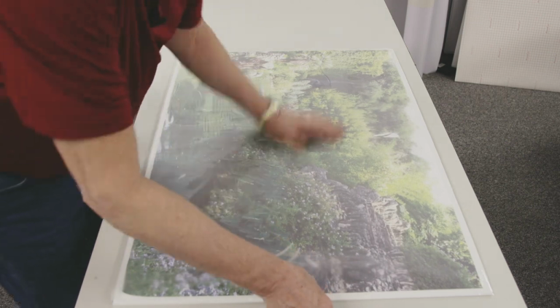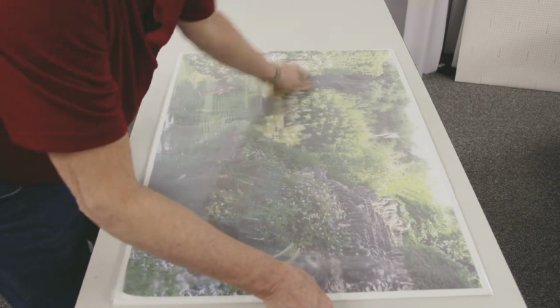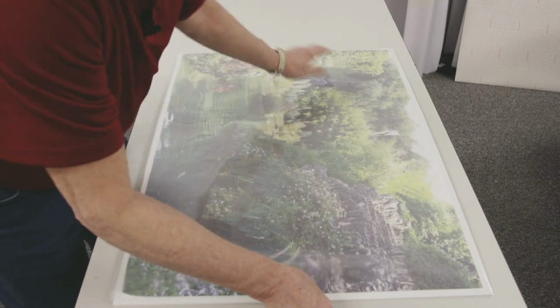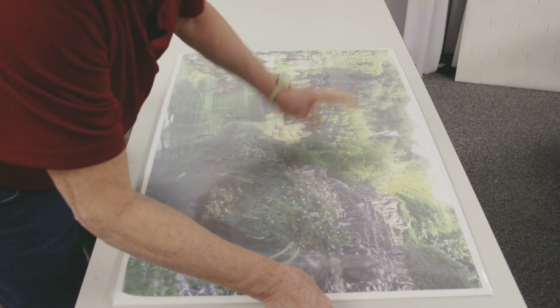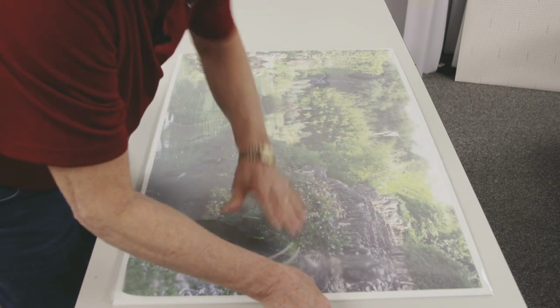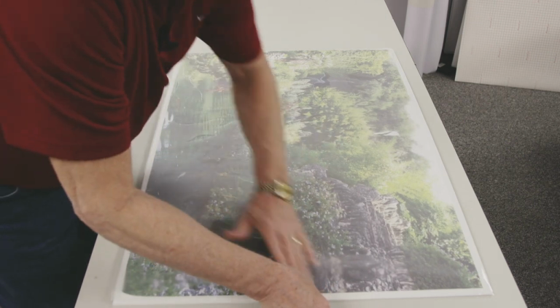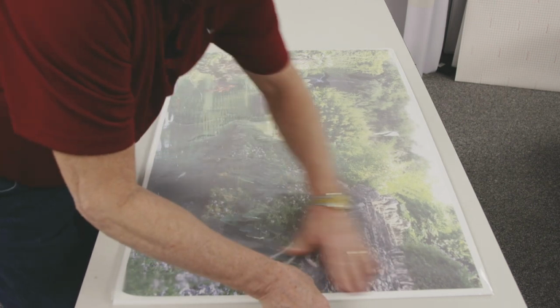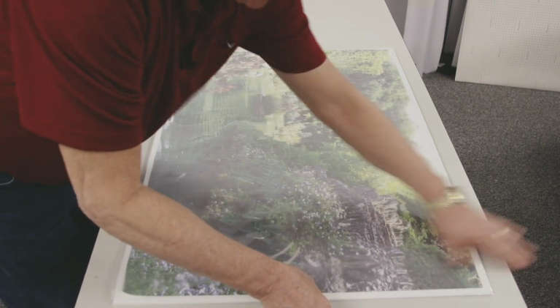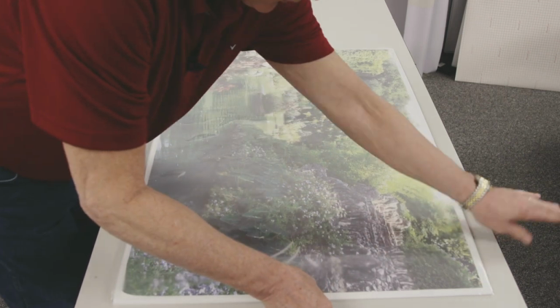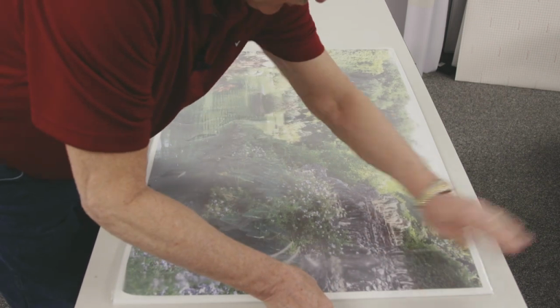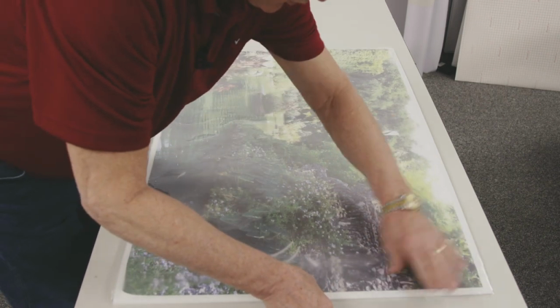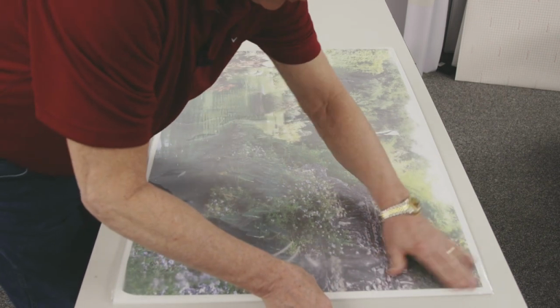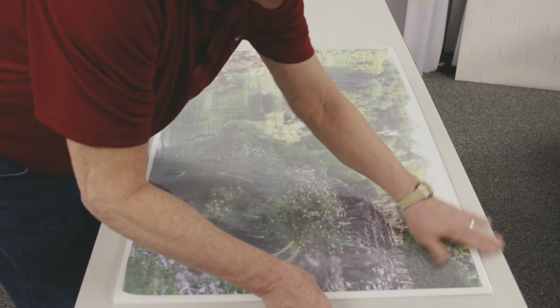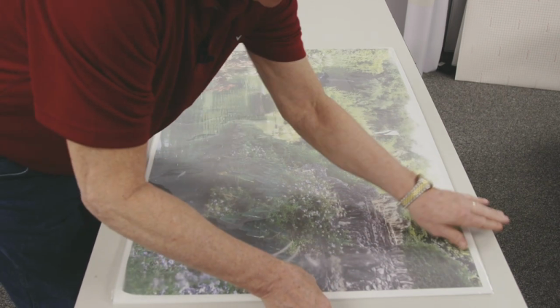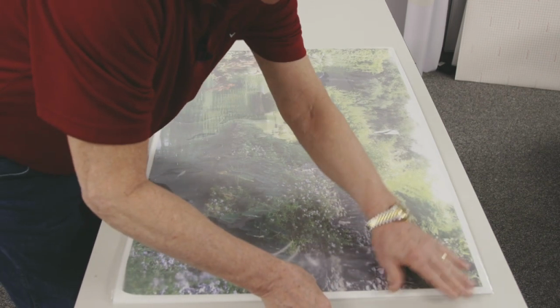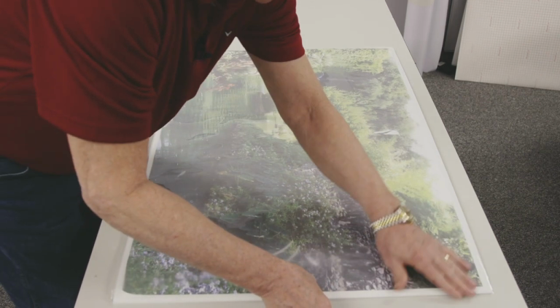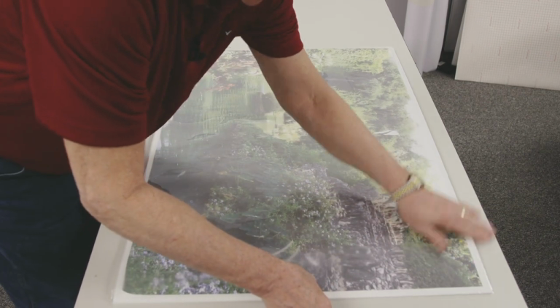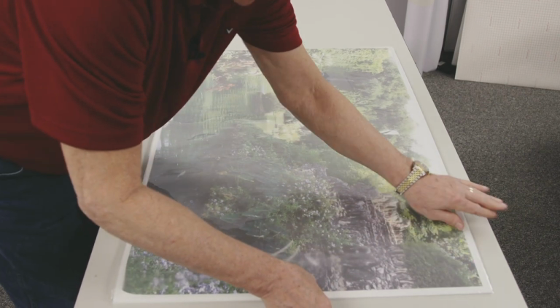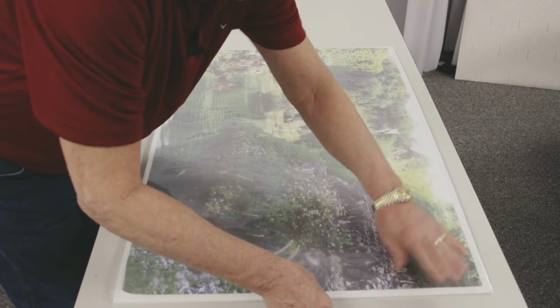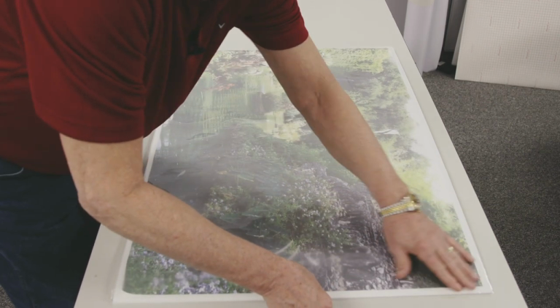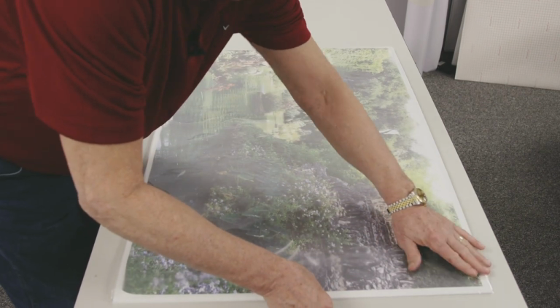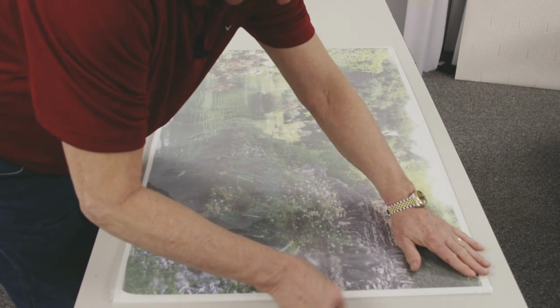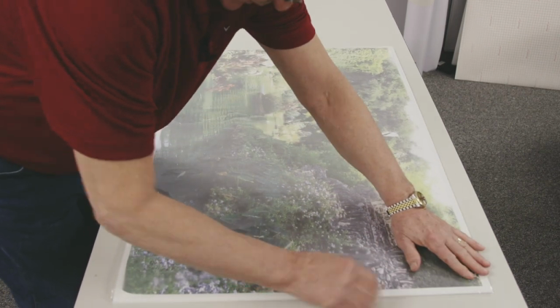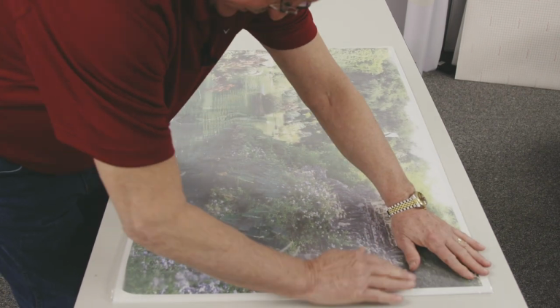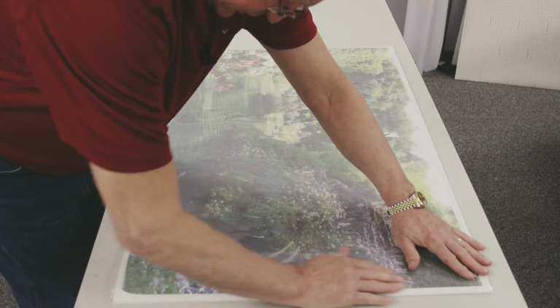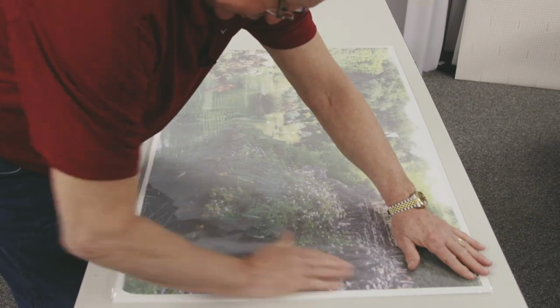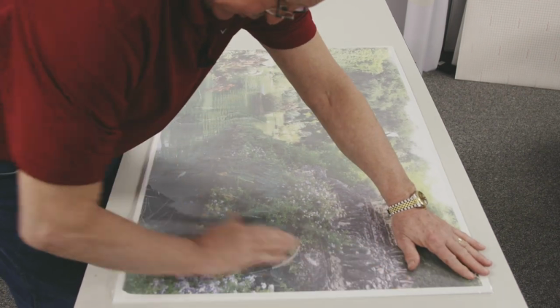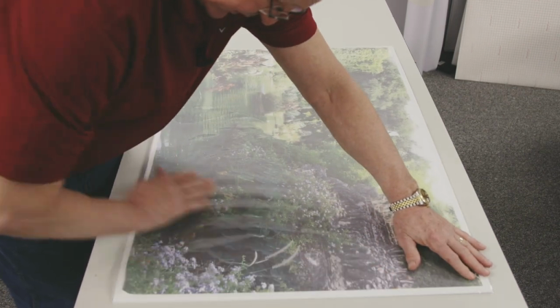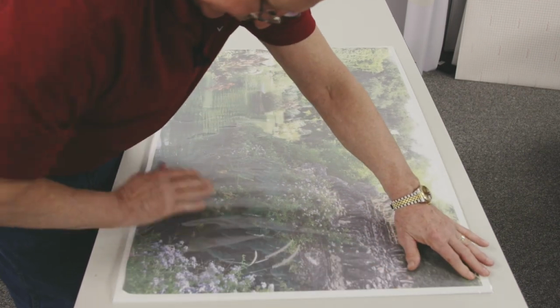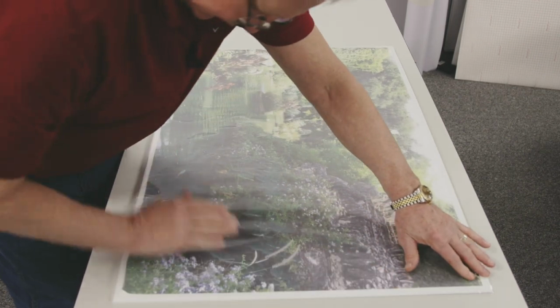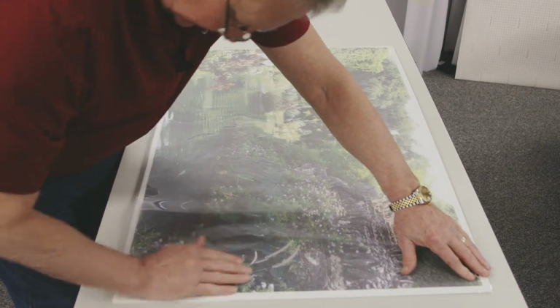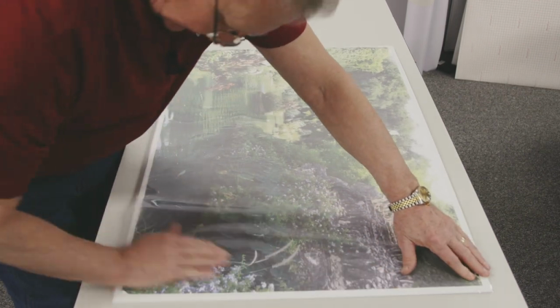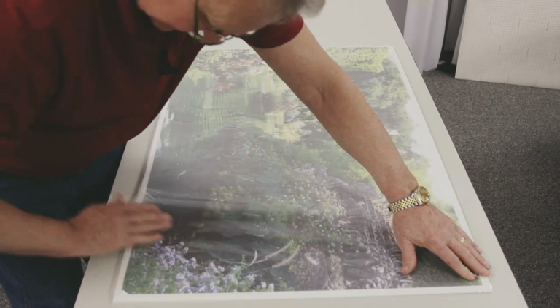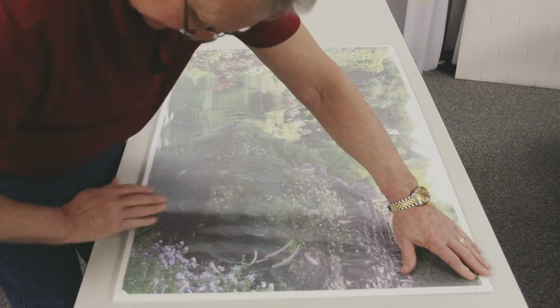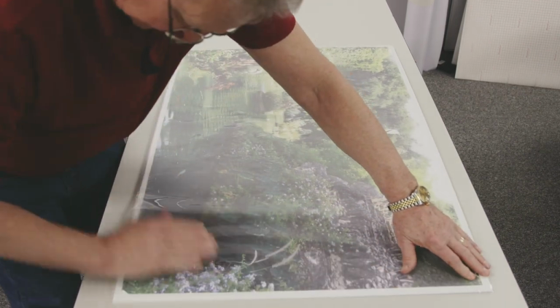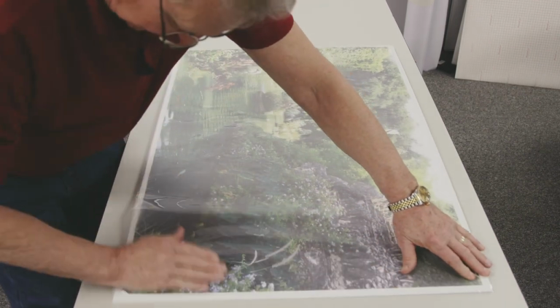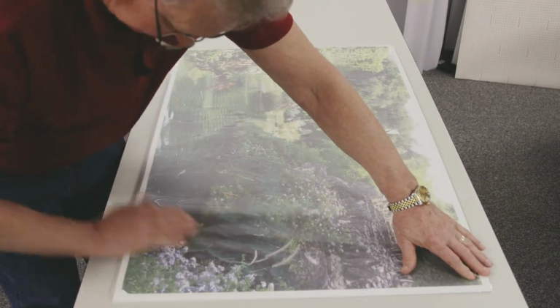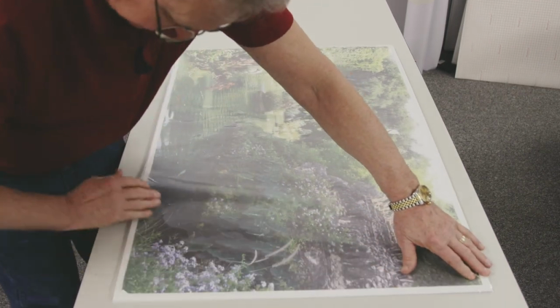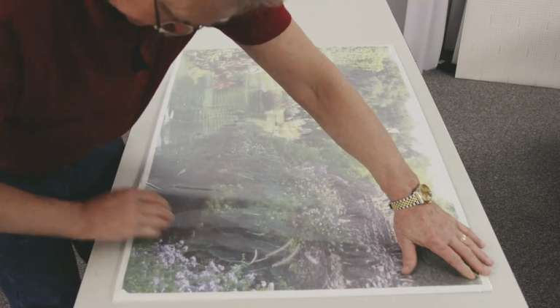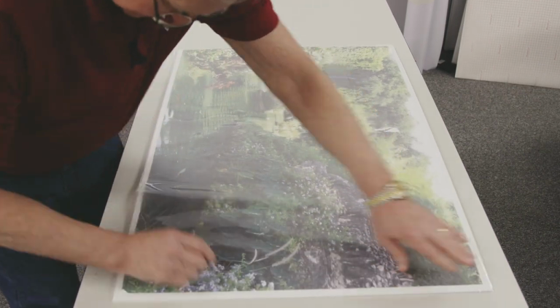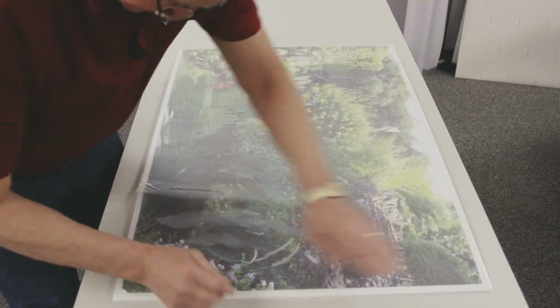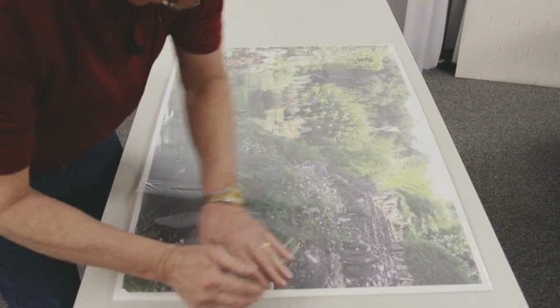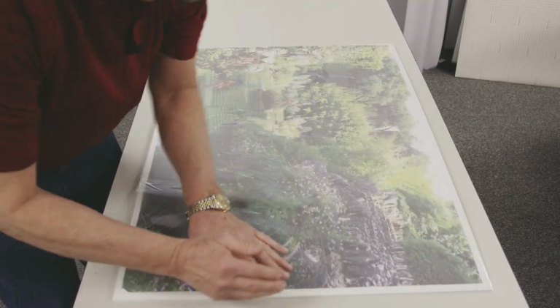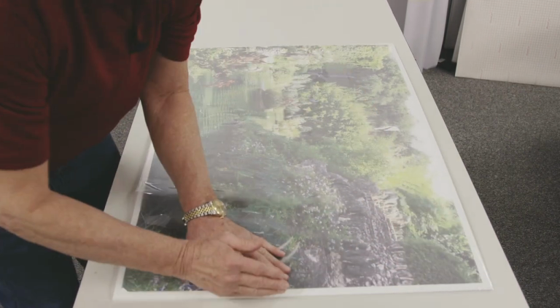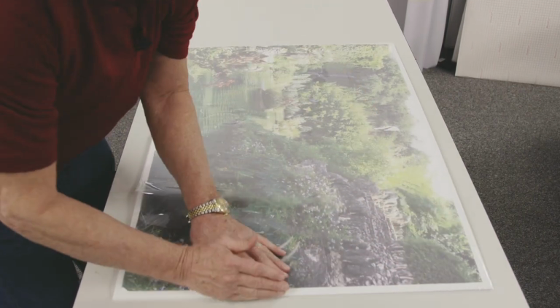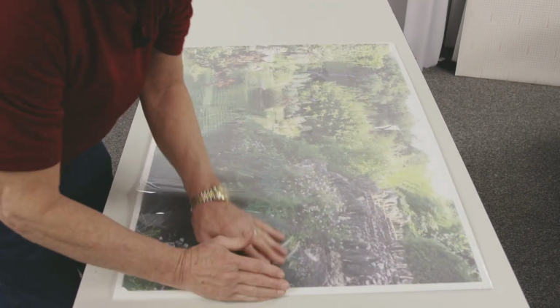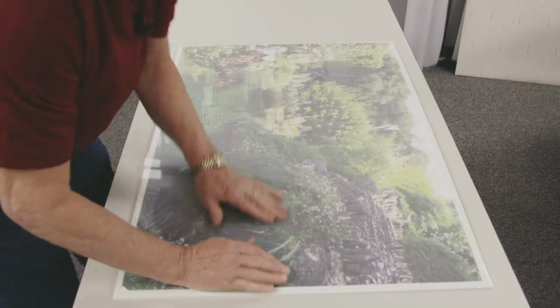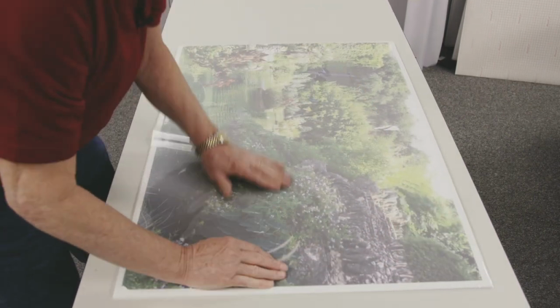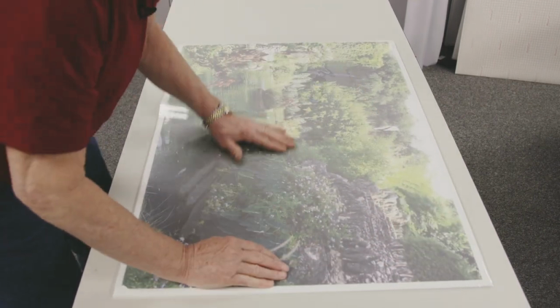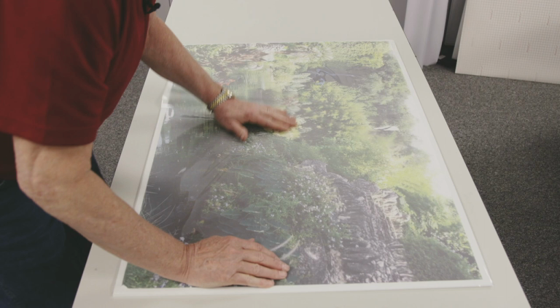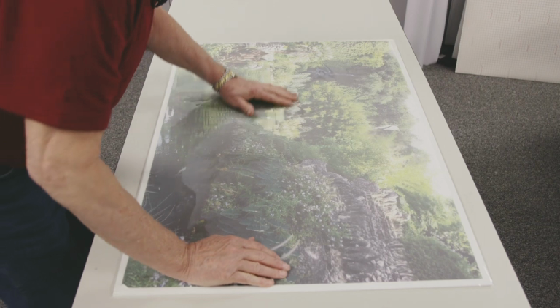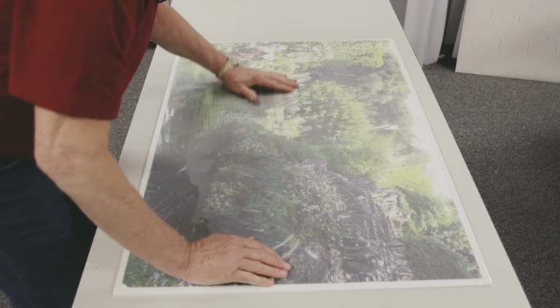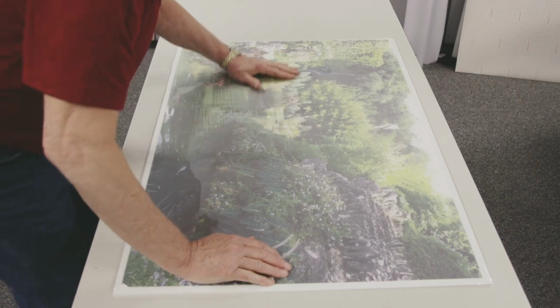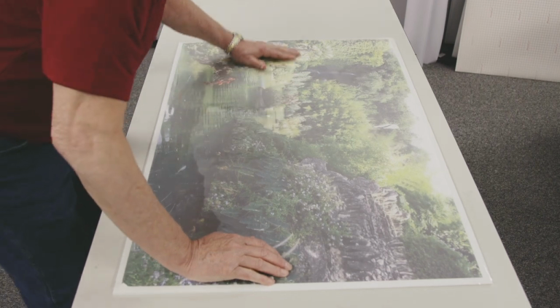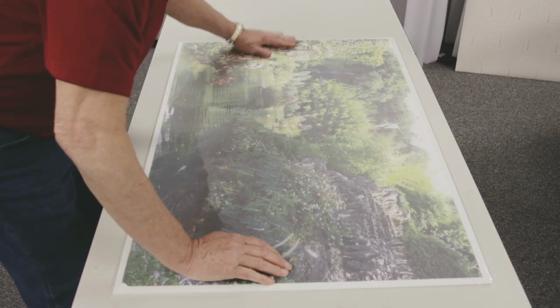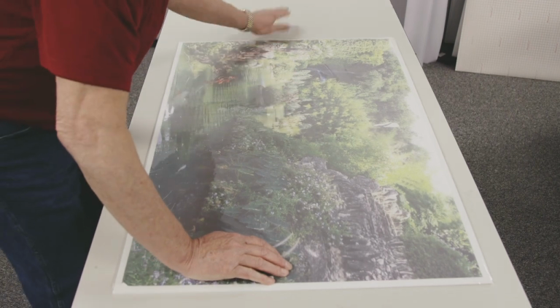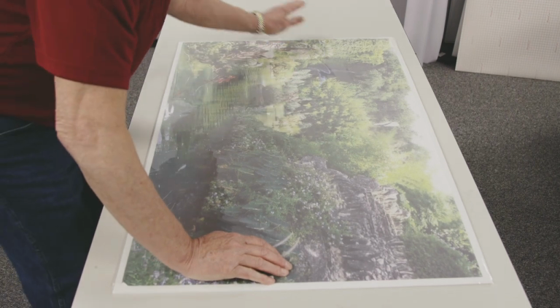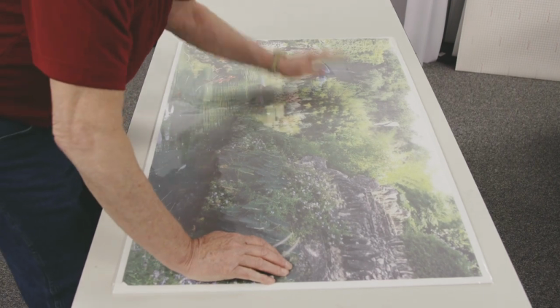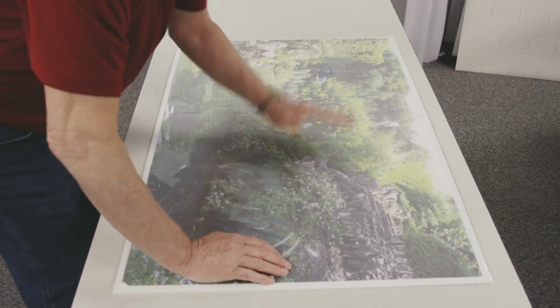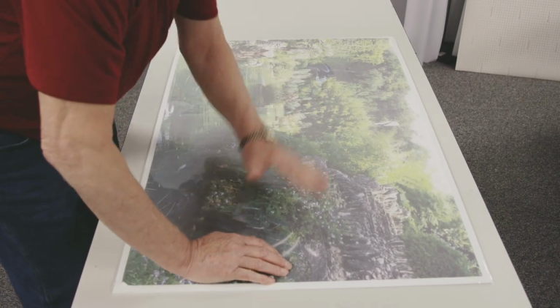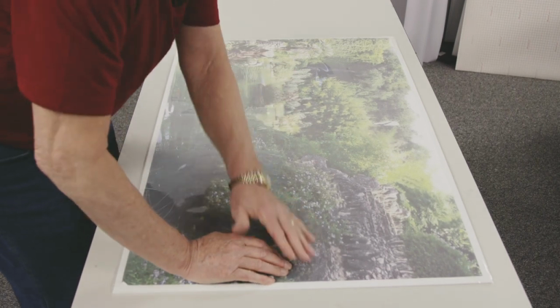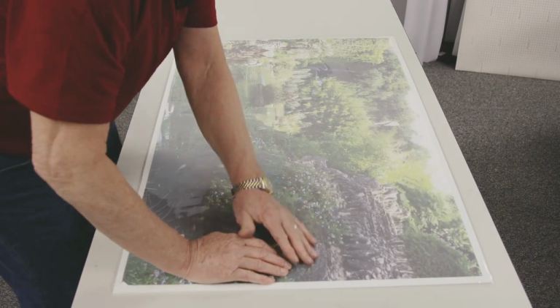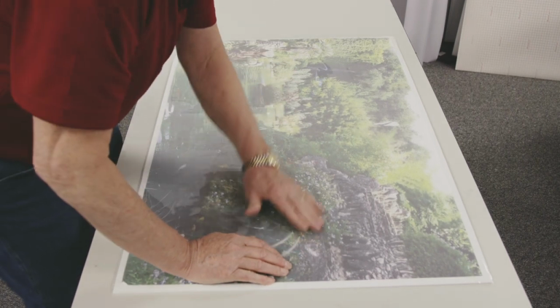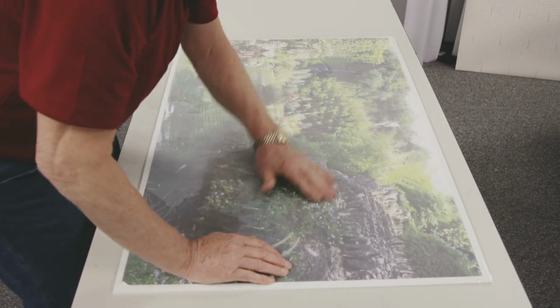I'm going to try to flatten it out as much as possible before we run it through the machine.